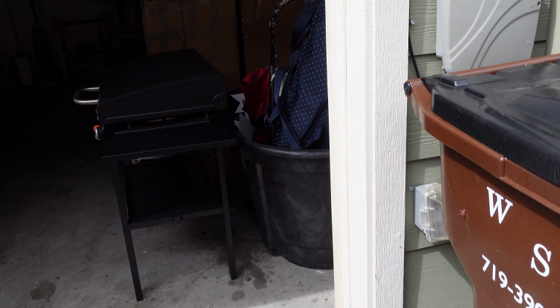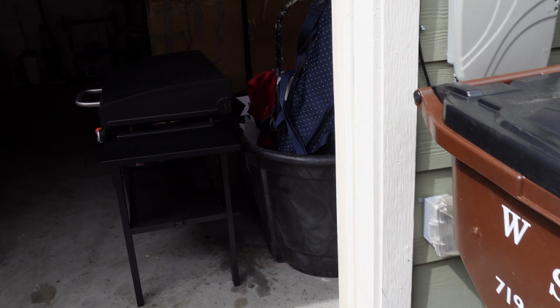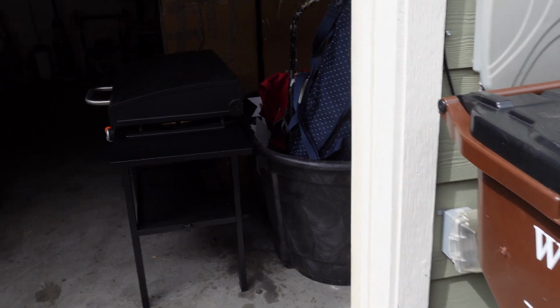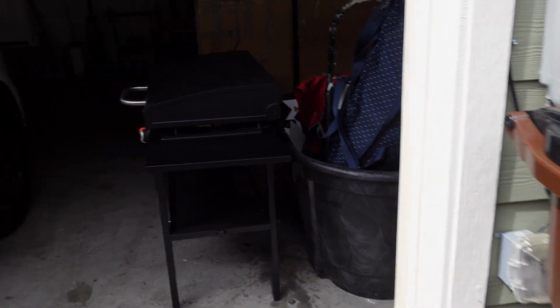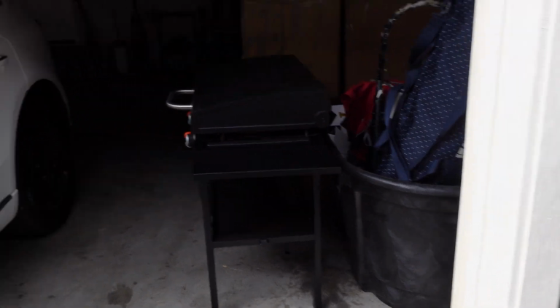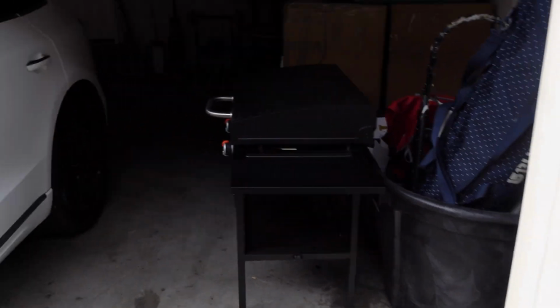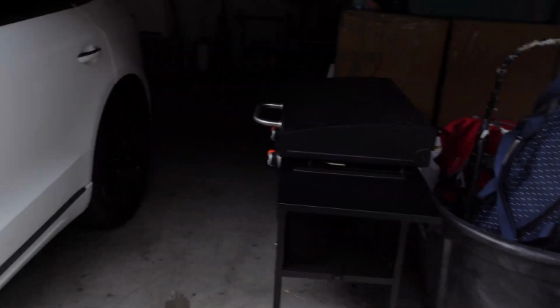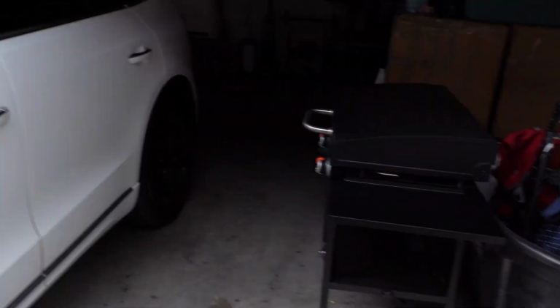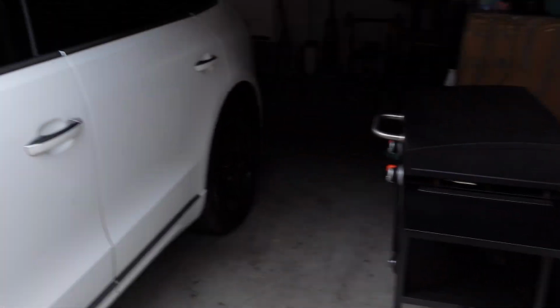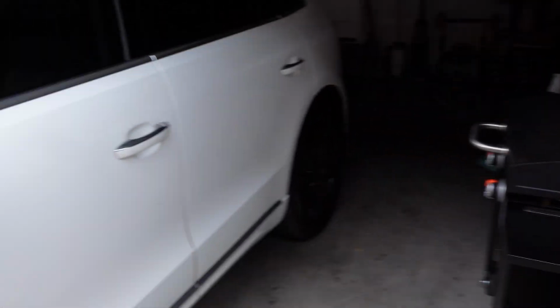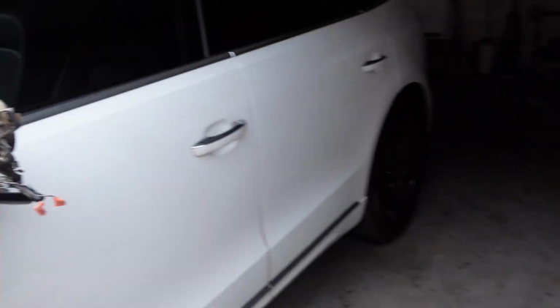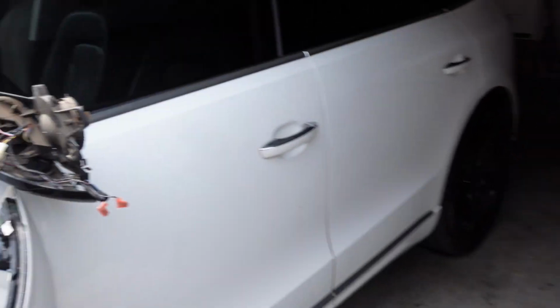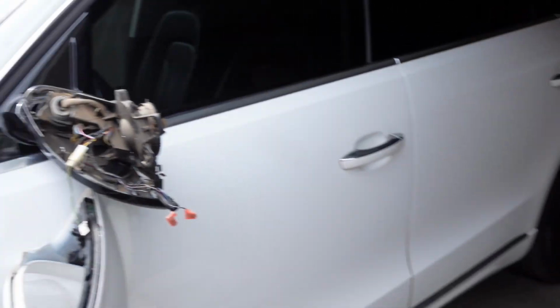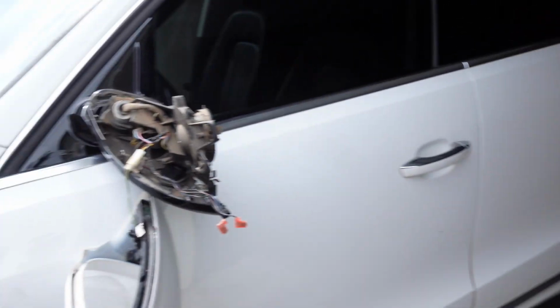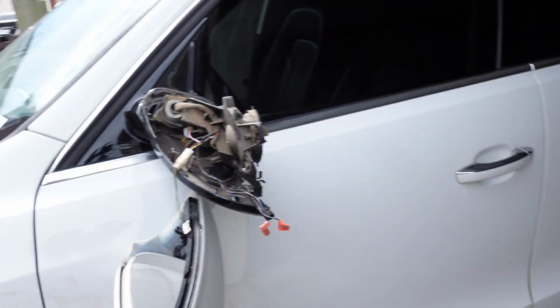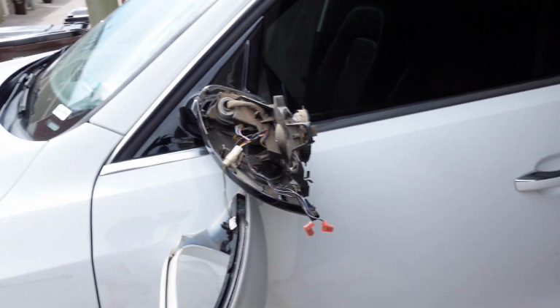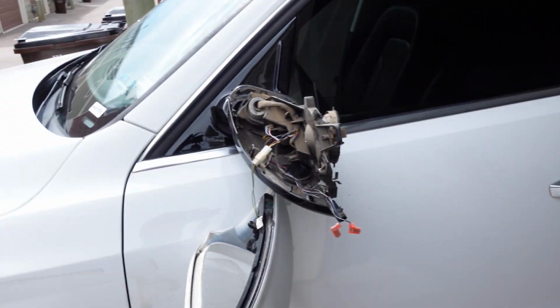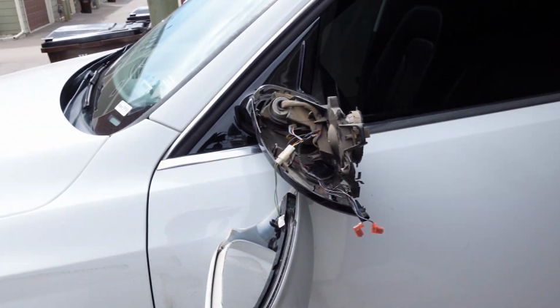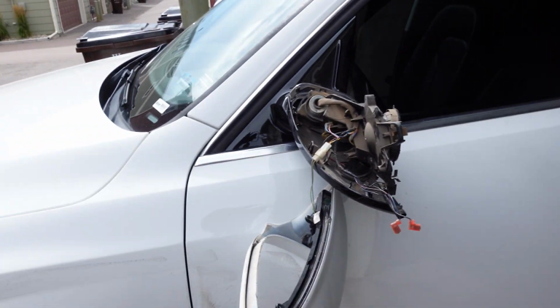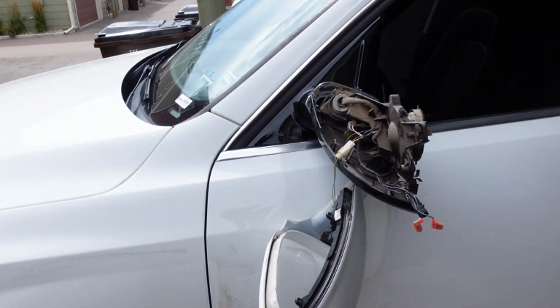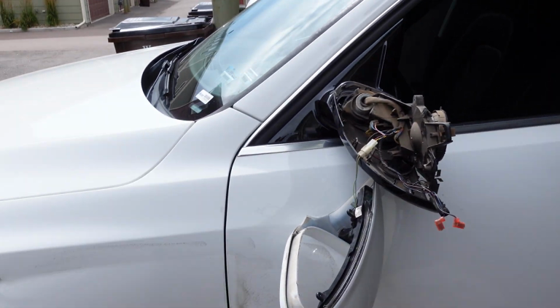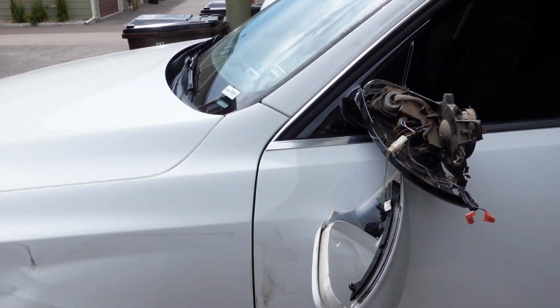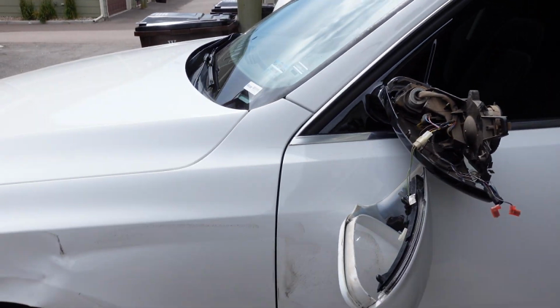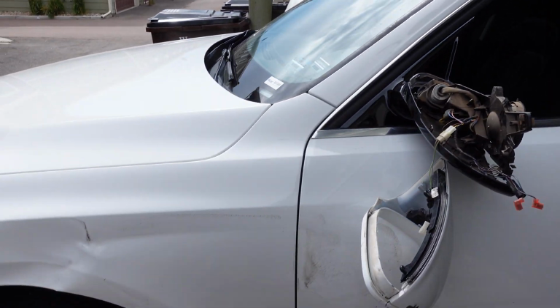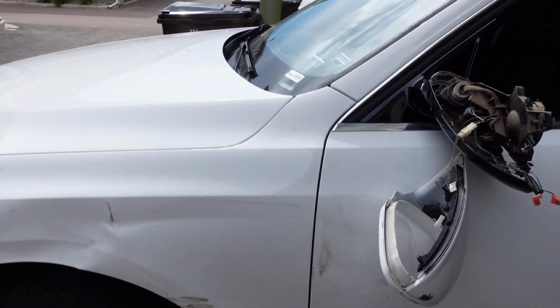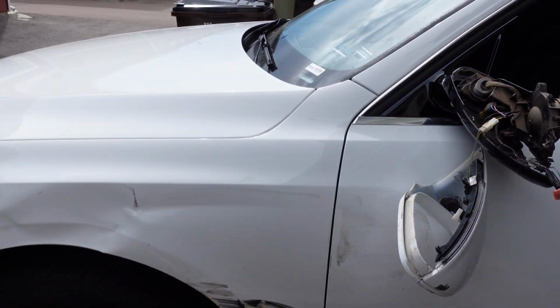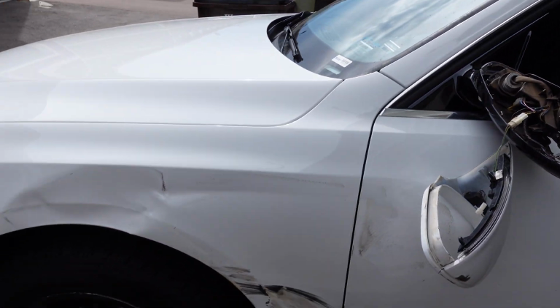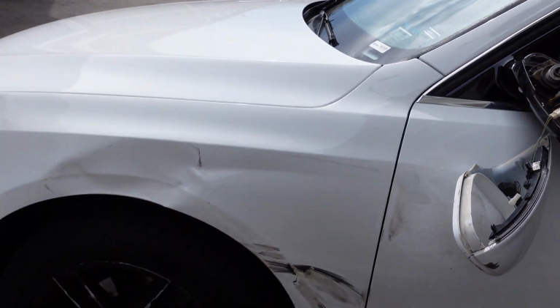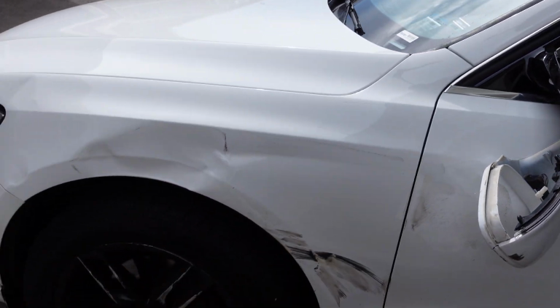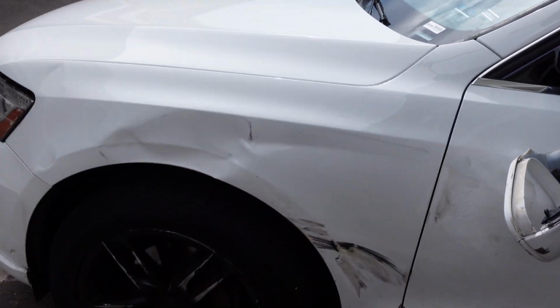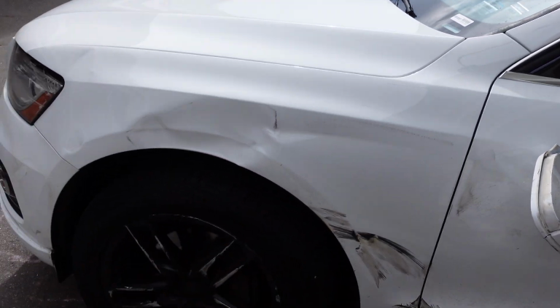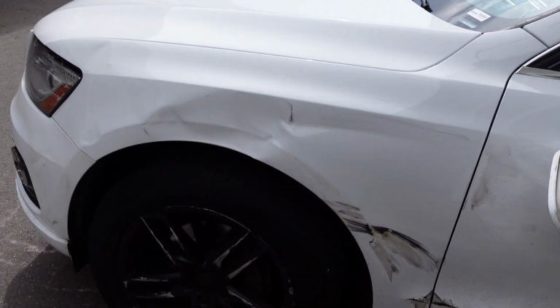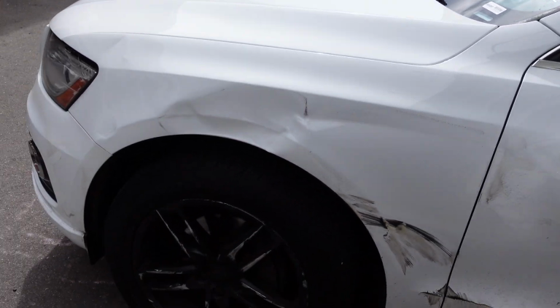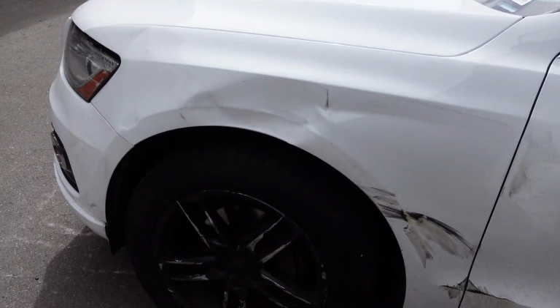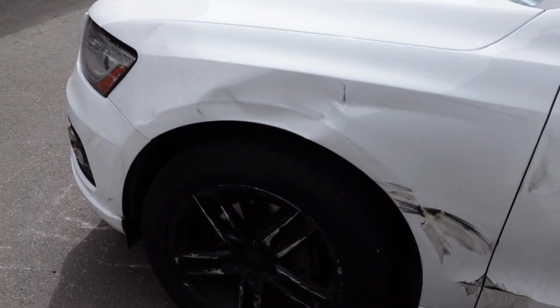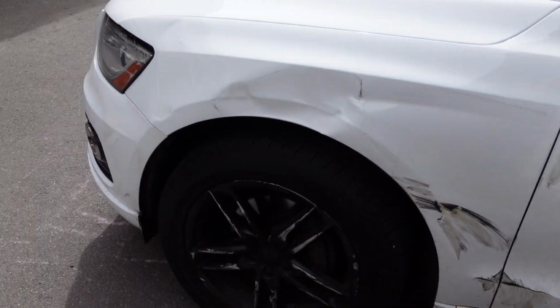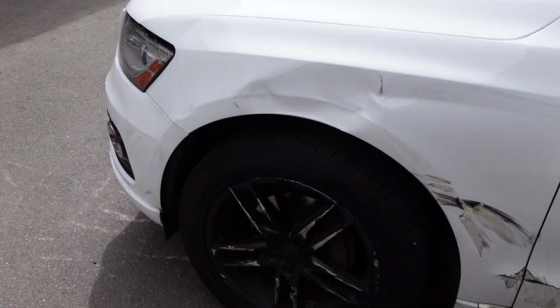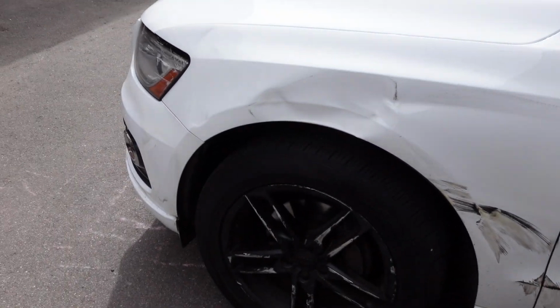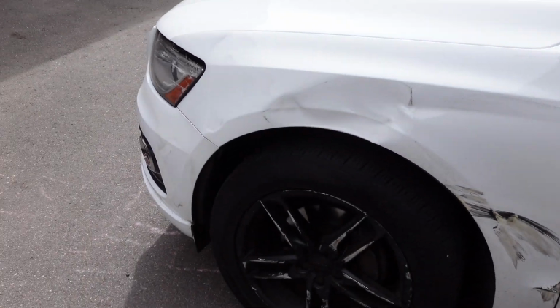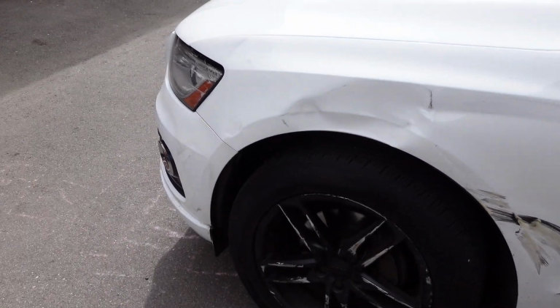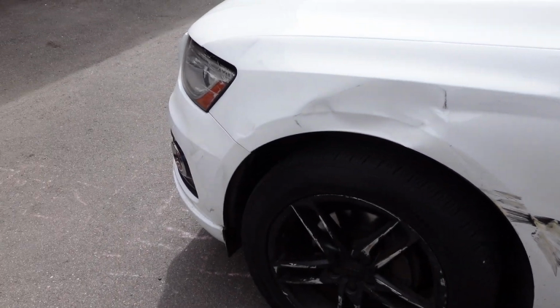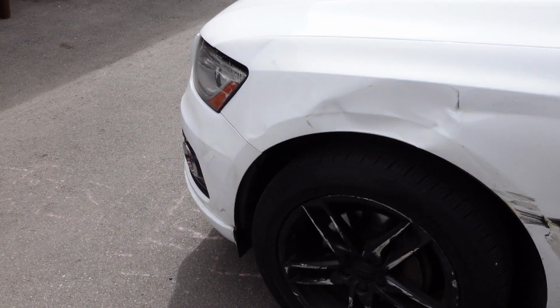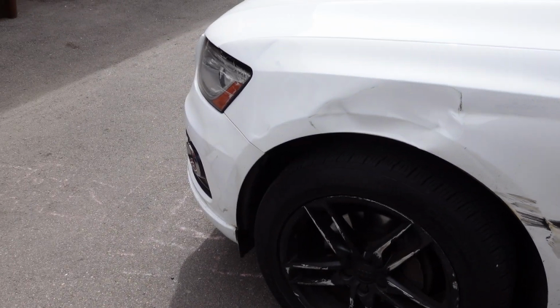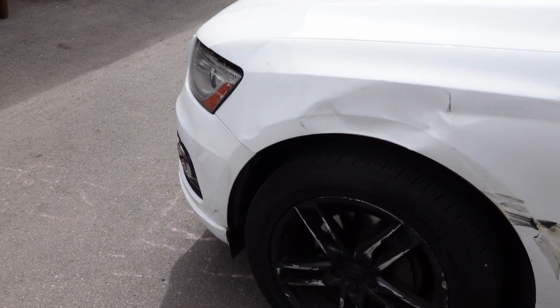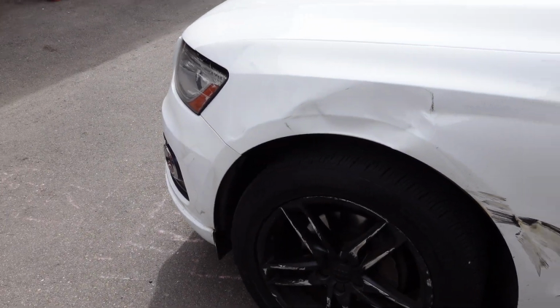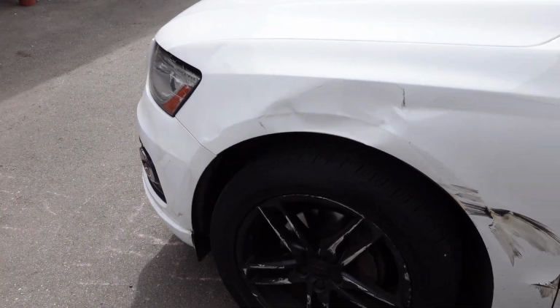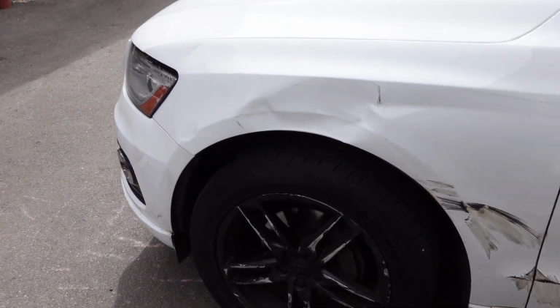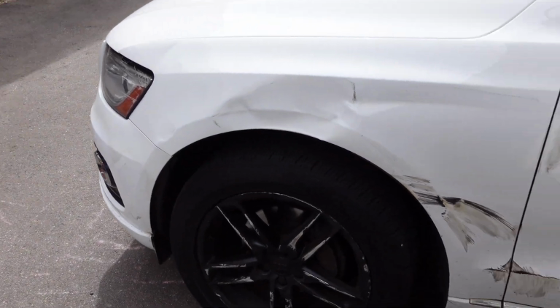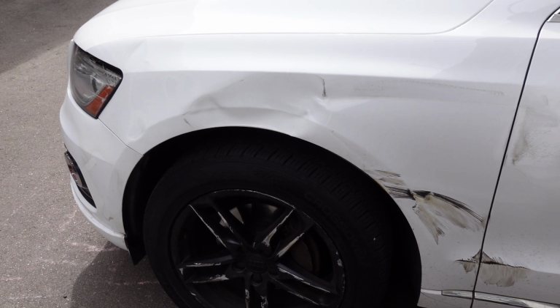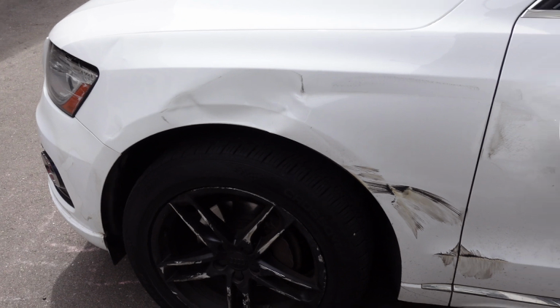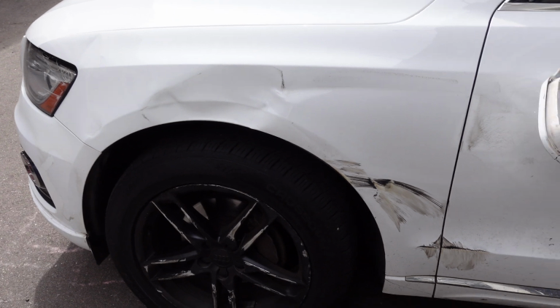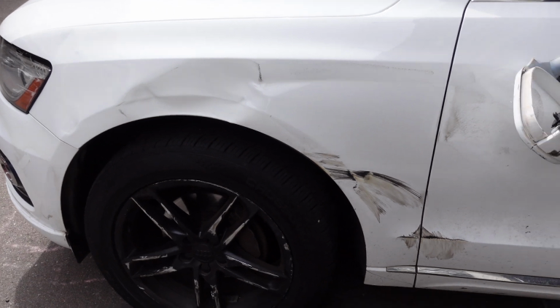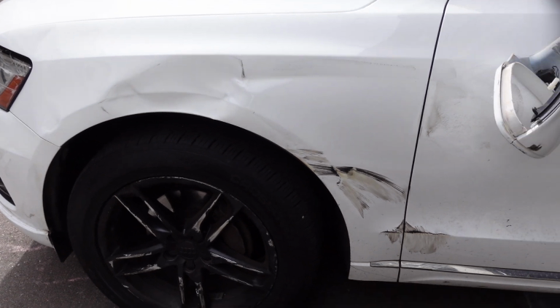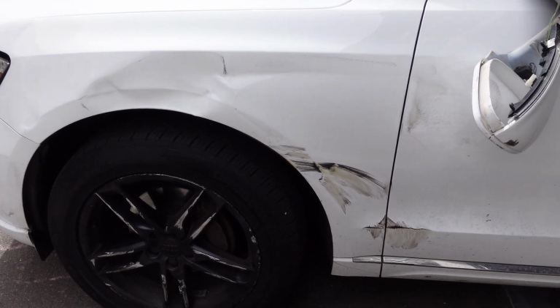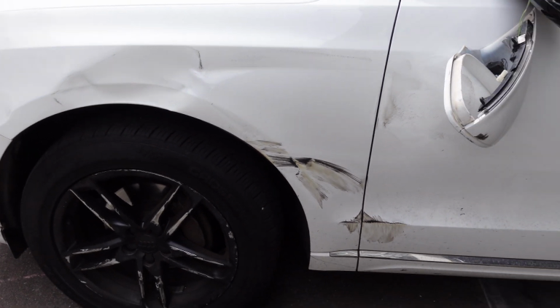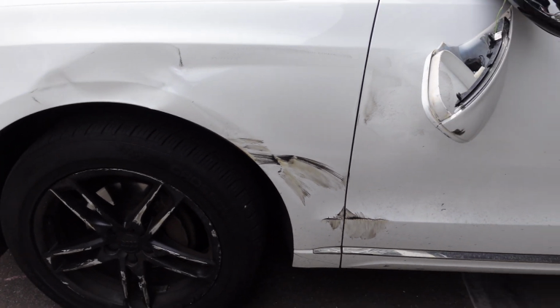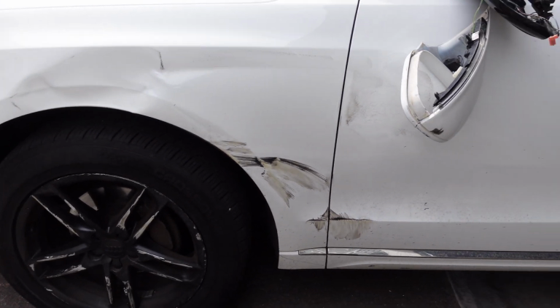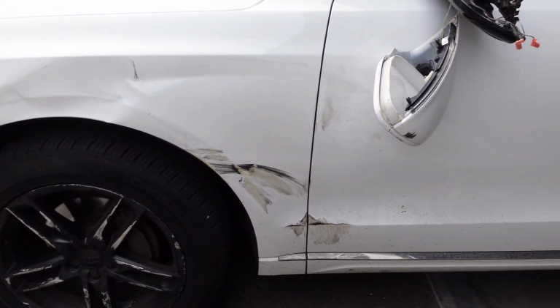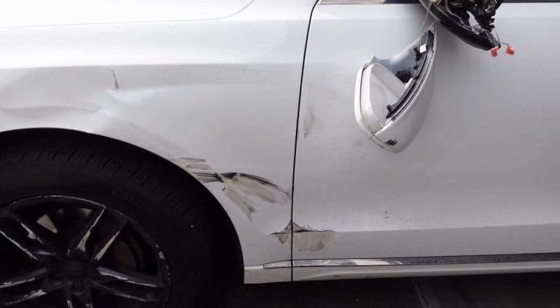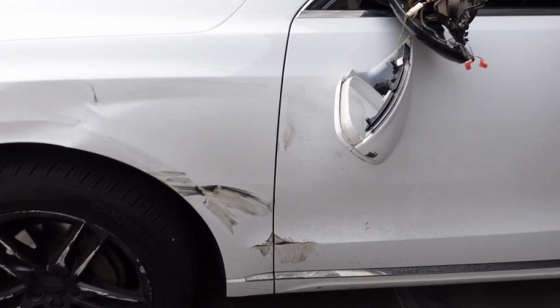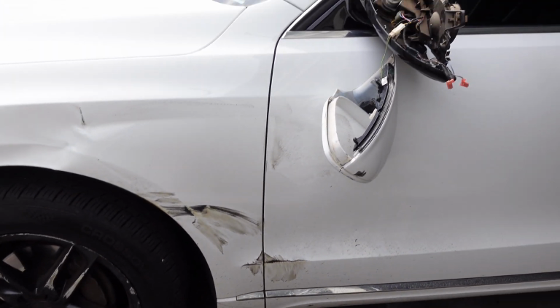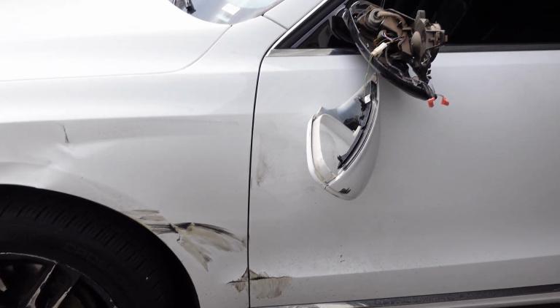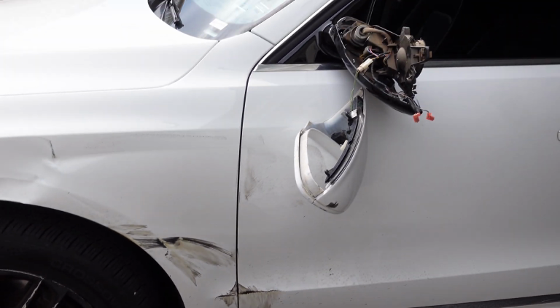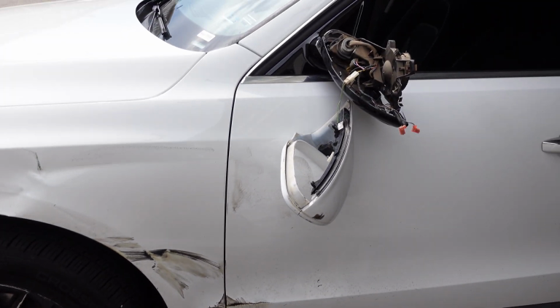Look what happened to me on my way home from getting this GPU.